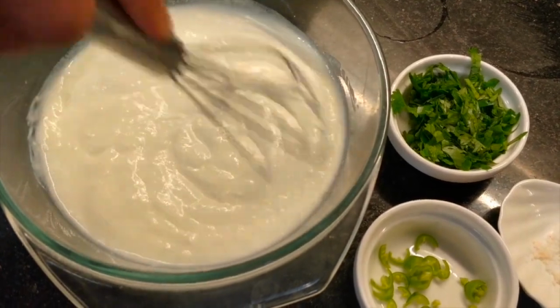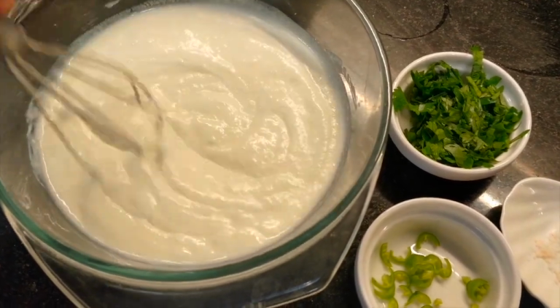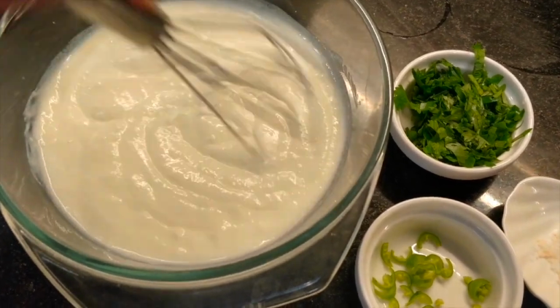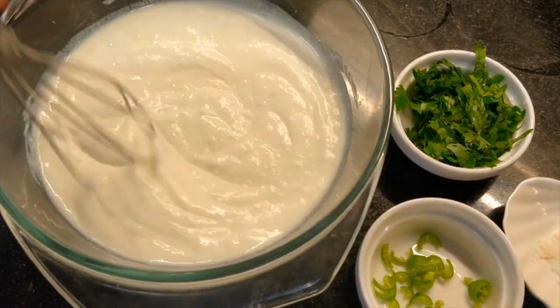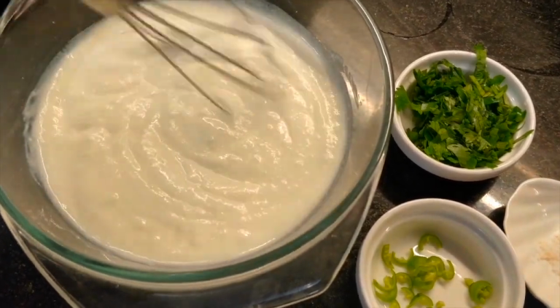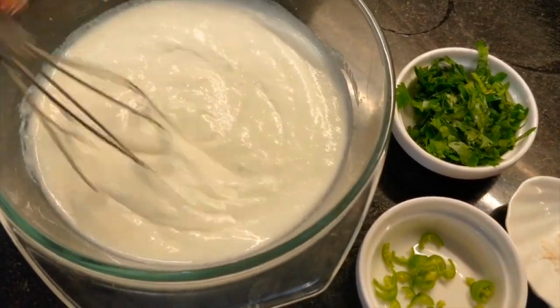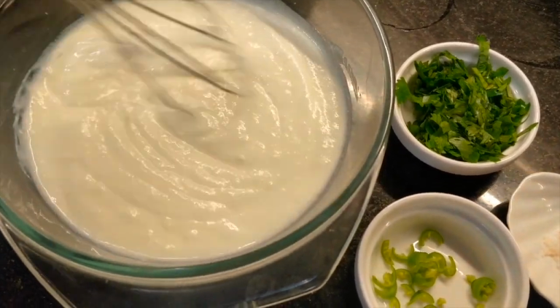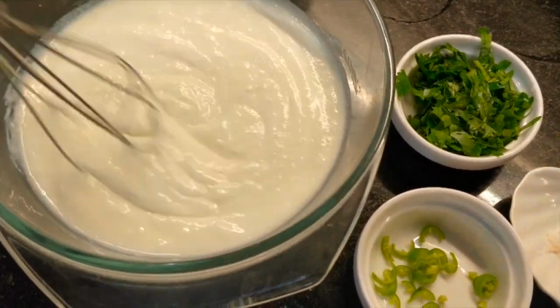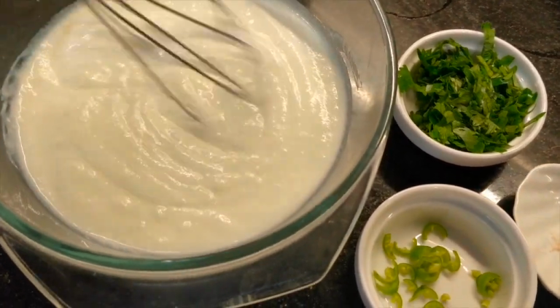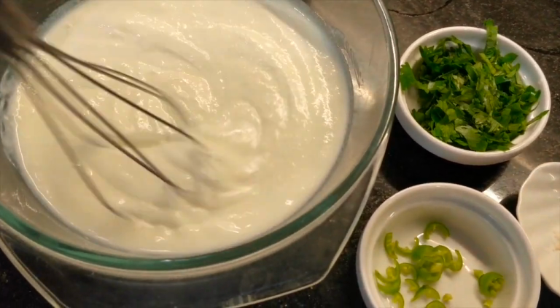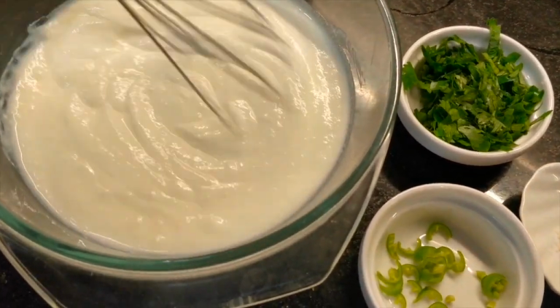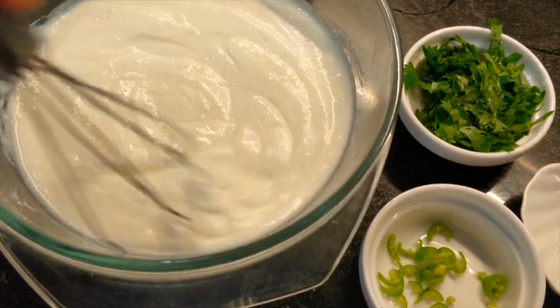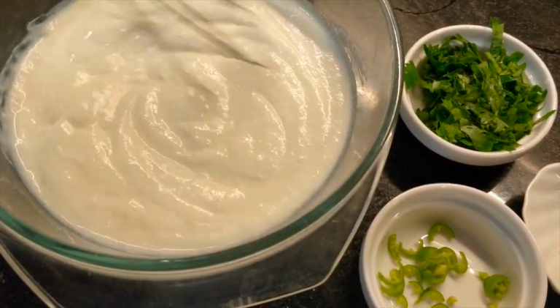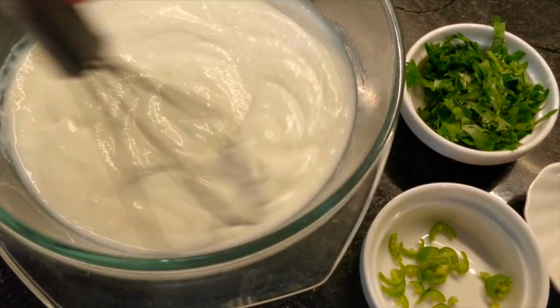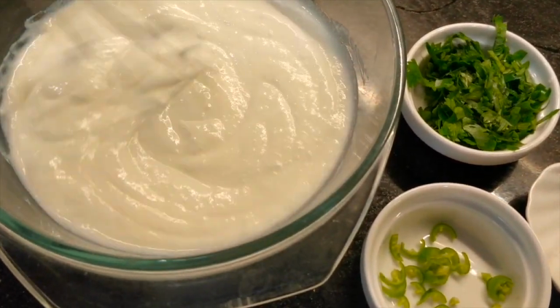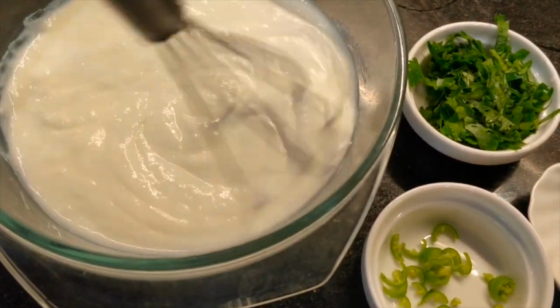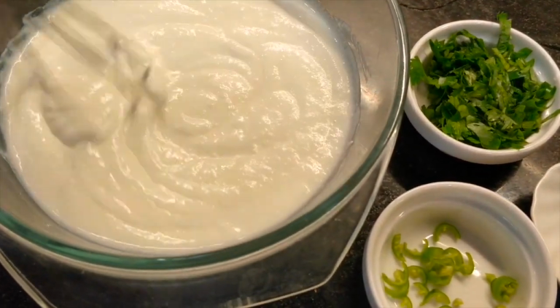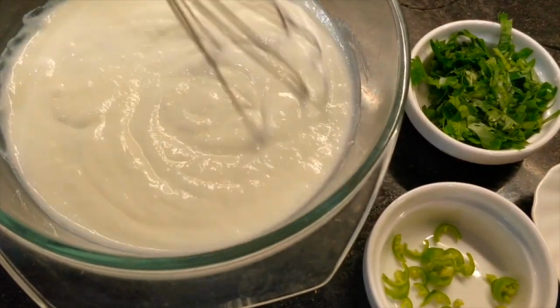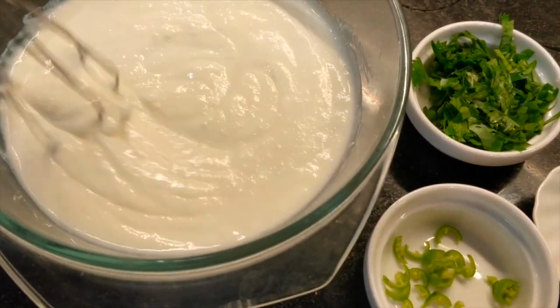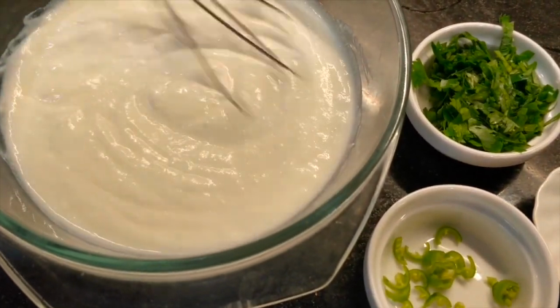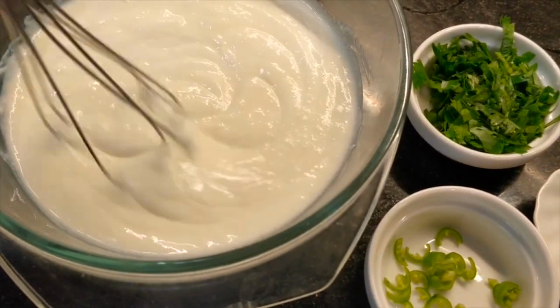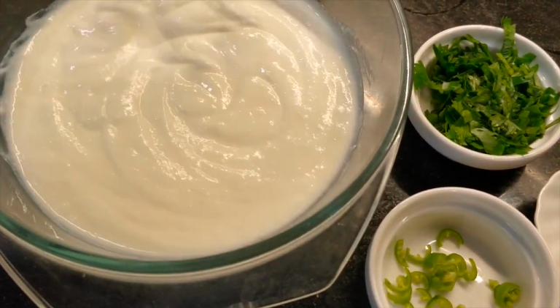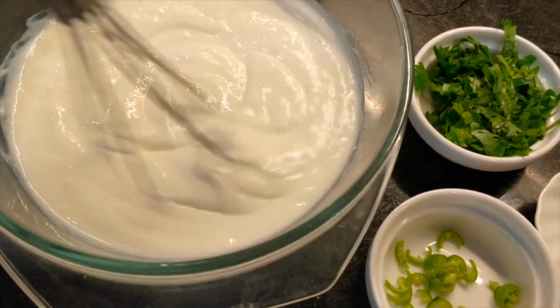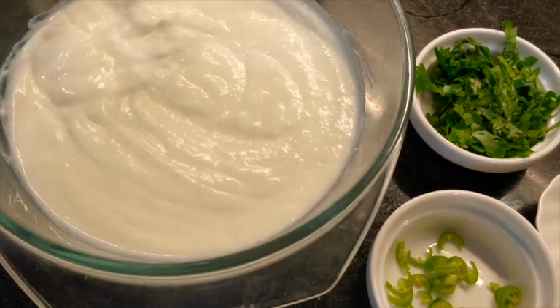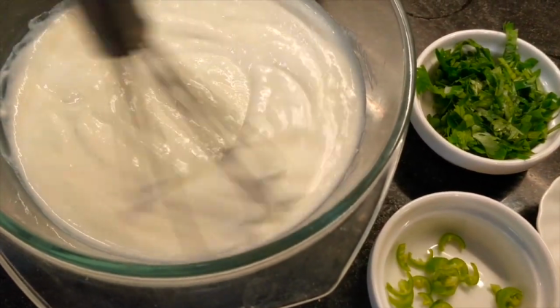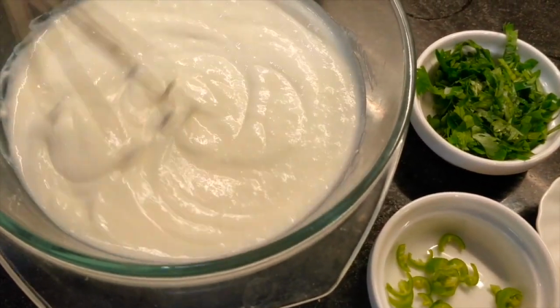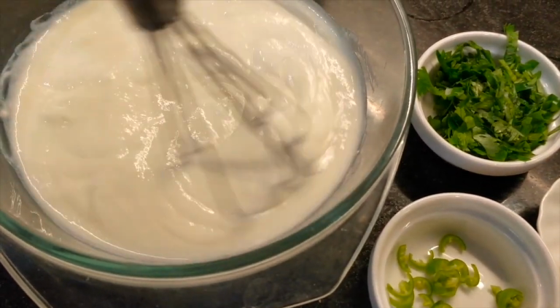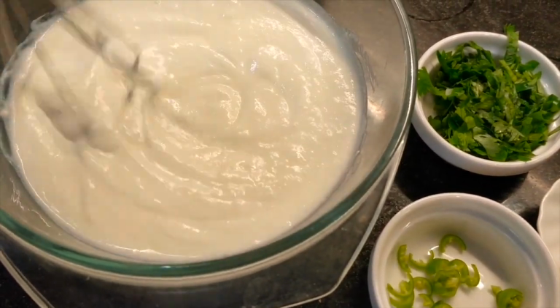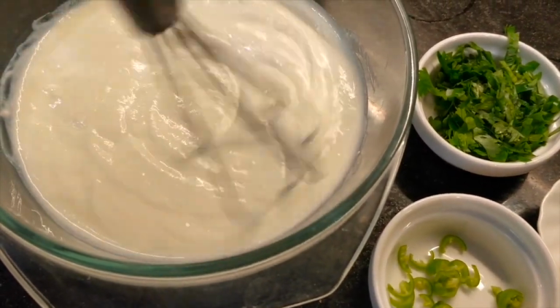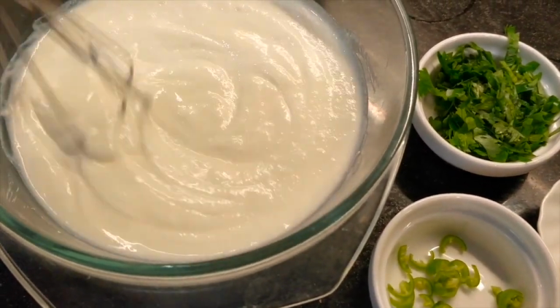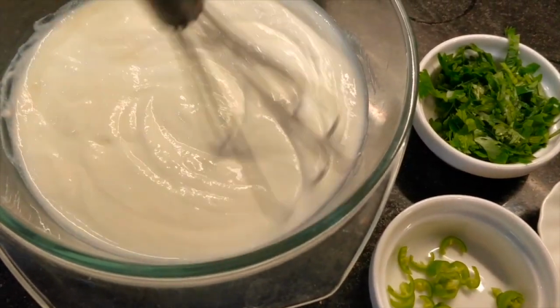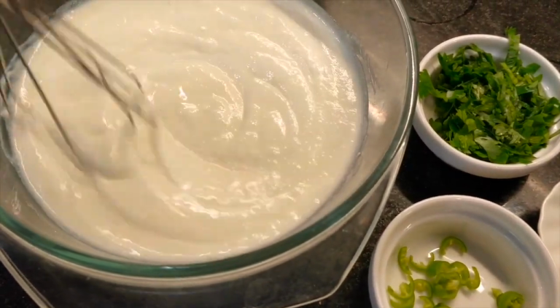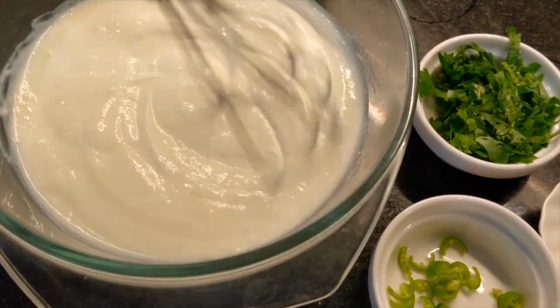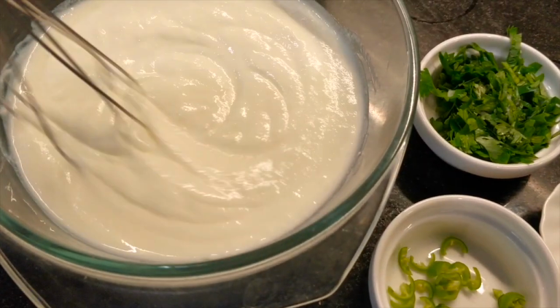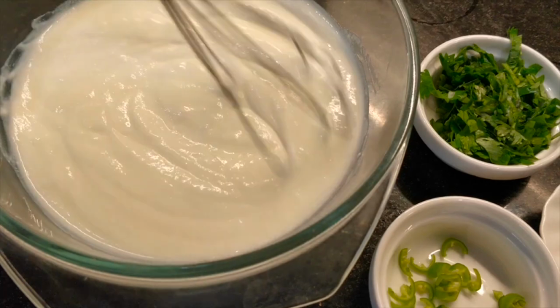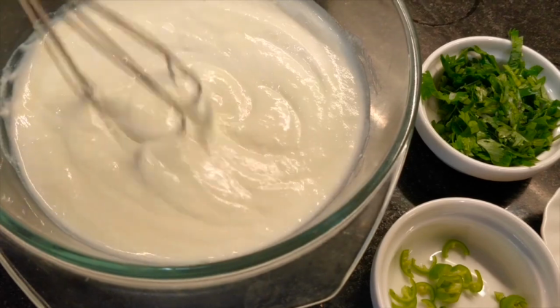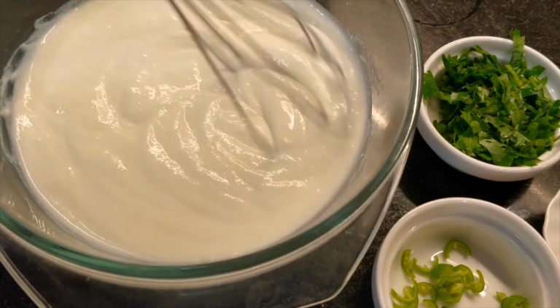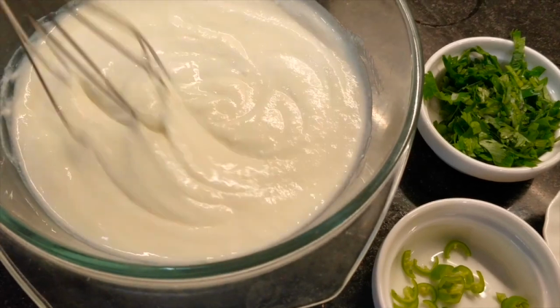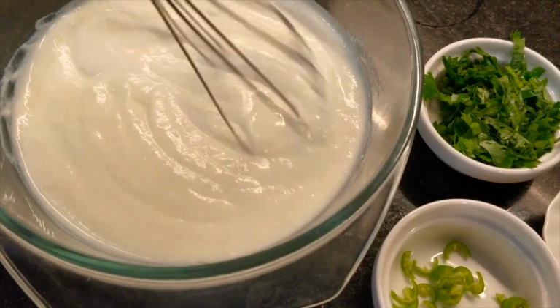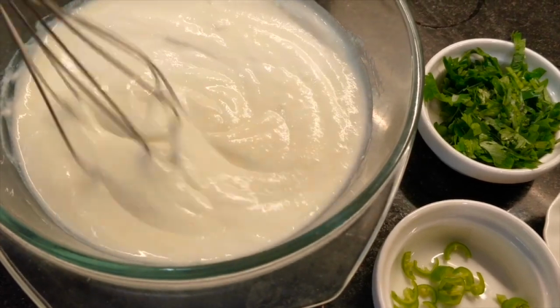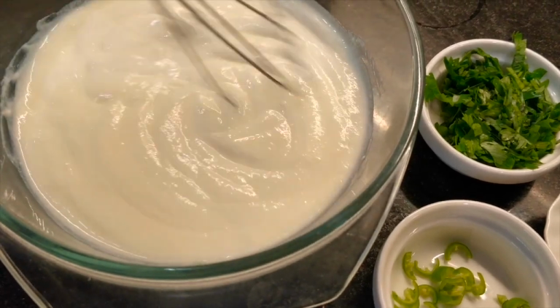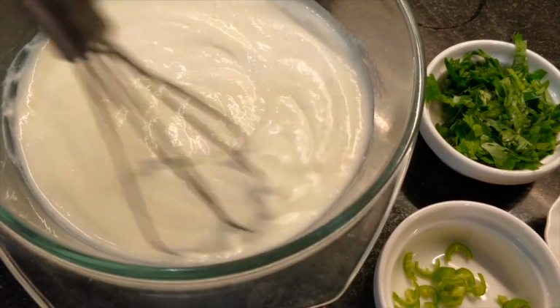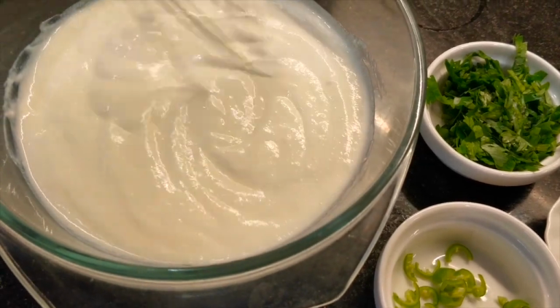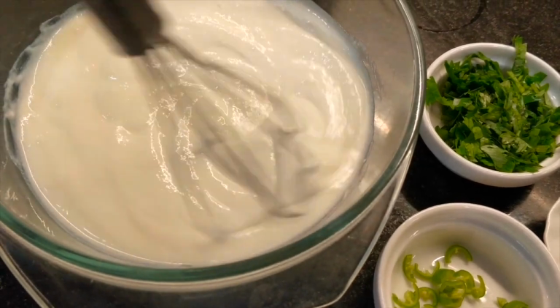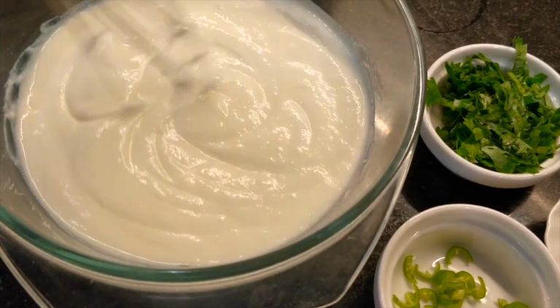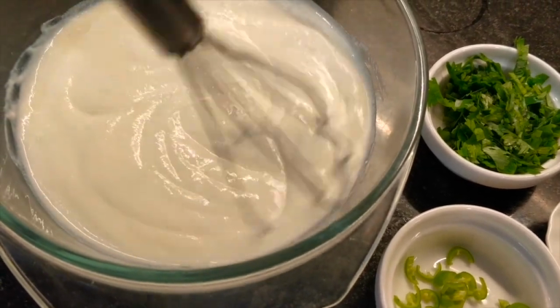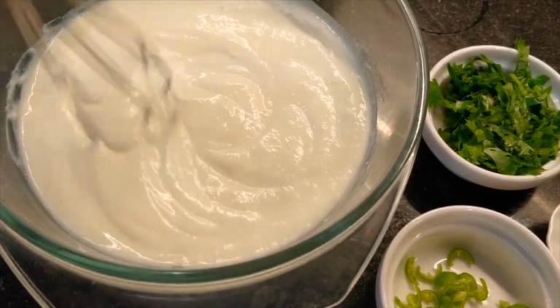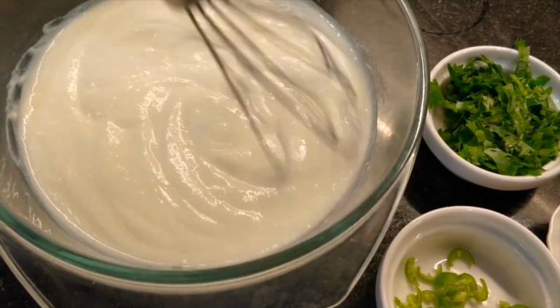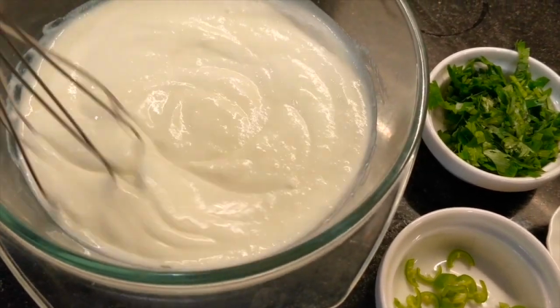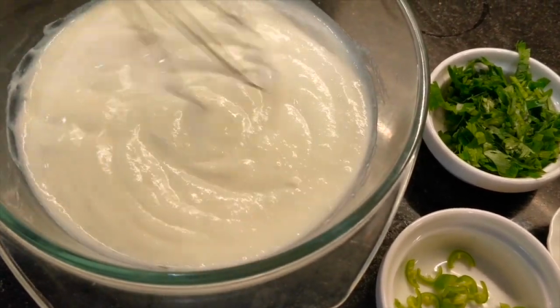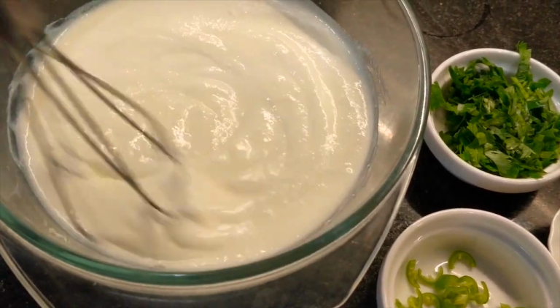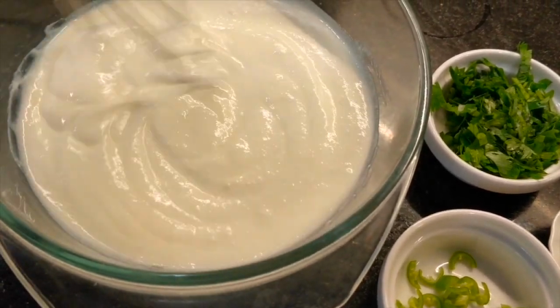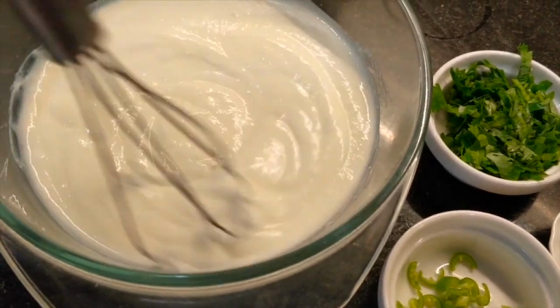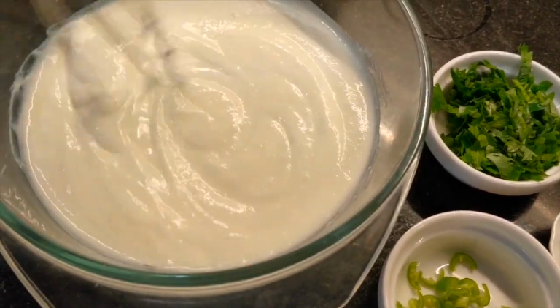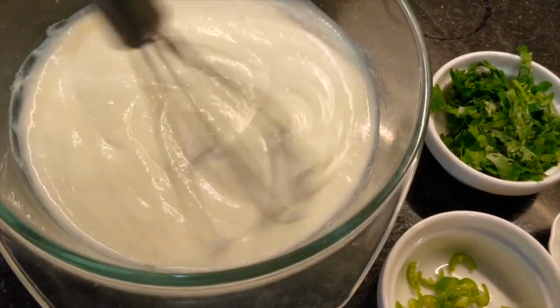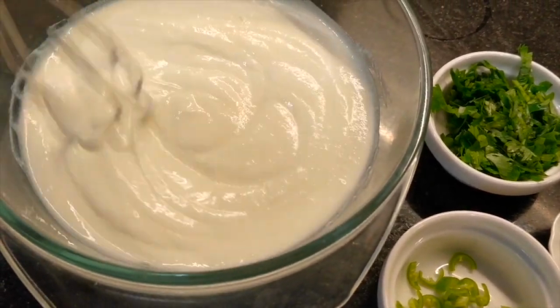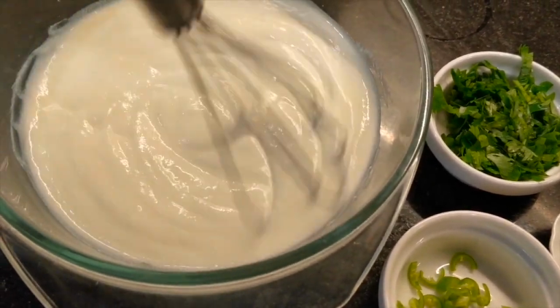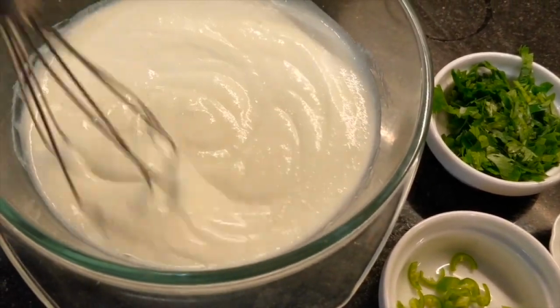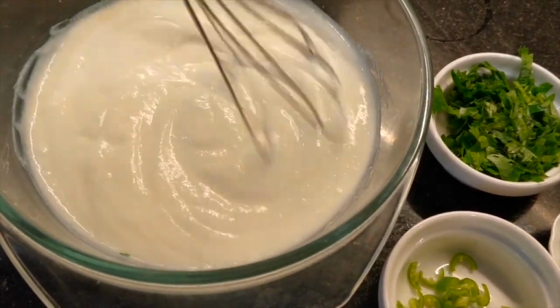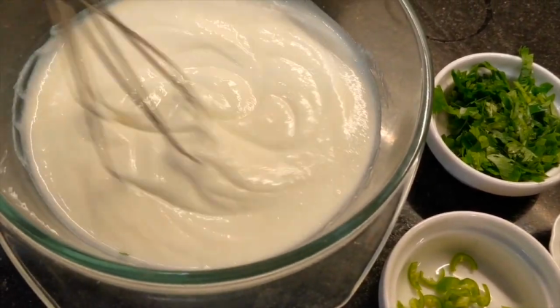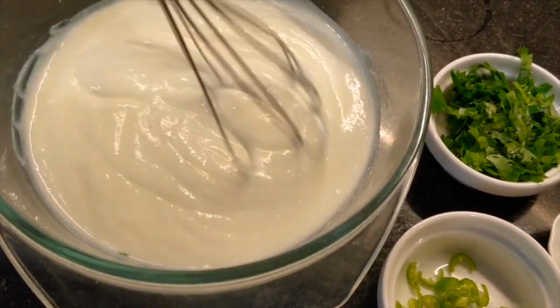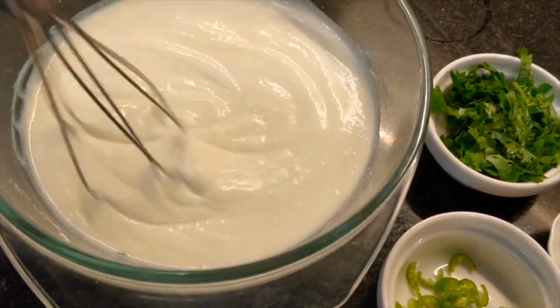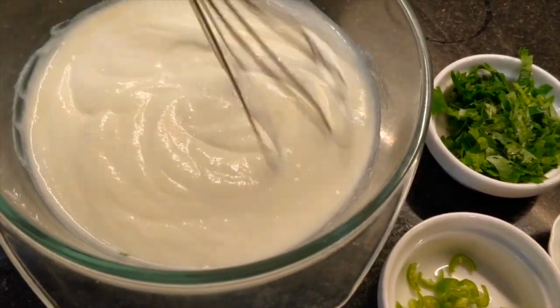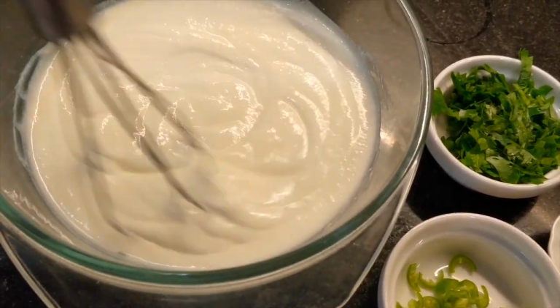If you like this recipe, please like and share it with your friends. Please press the bell icon so that you can get my latest updates.